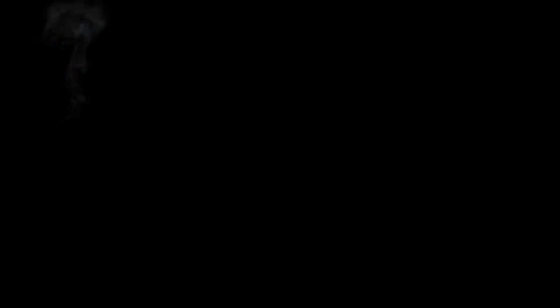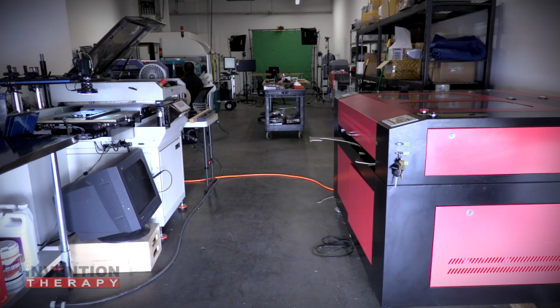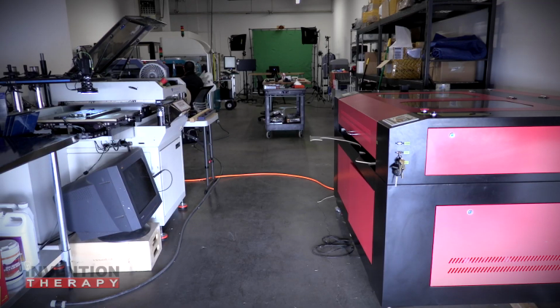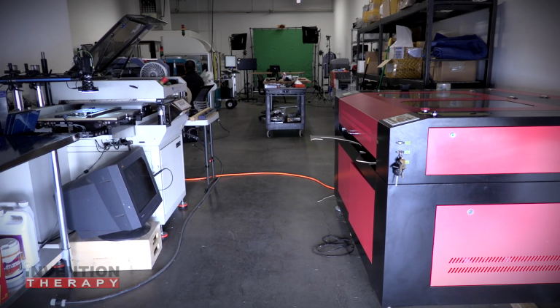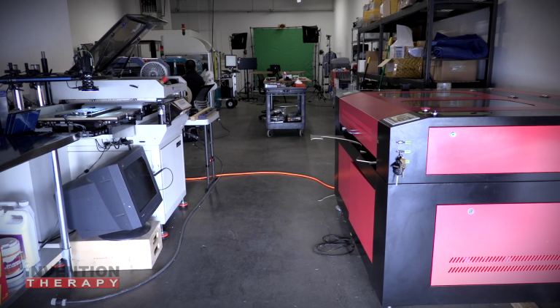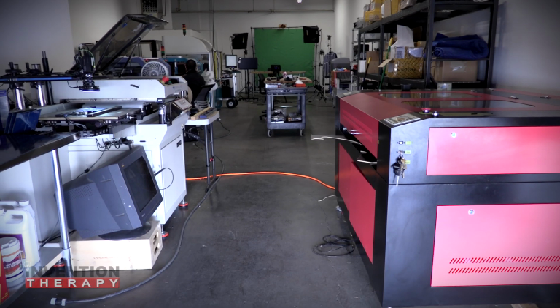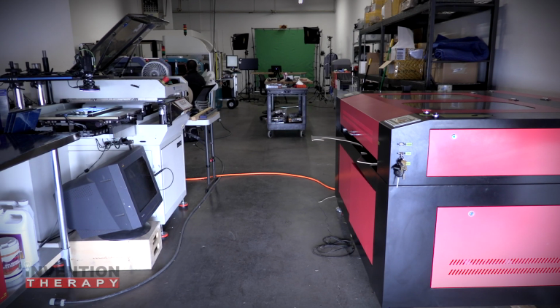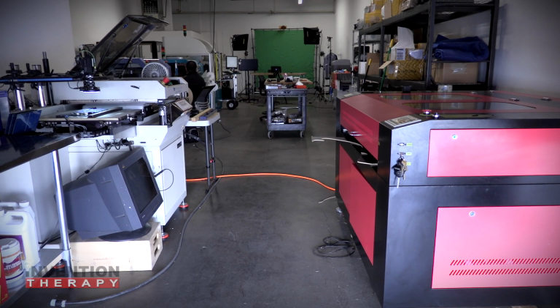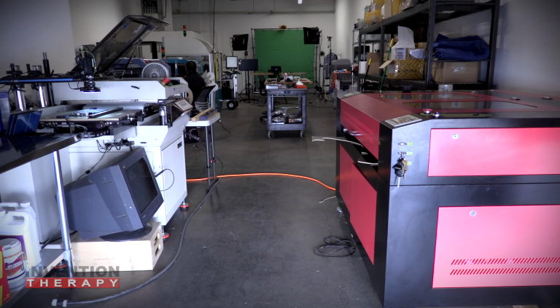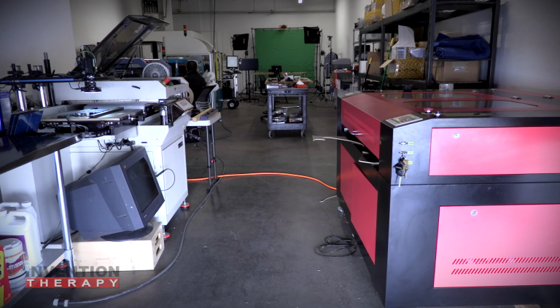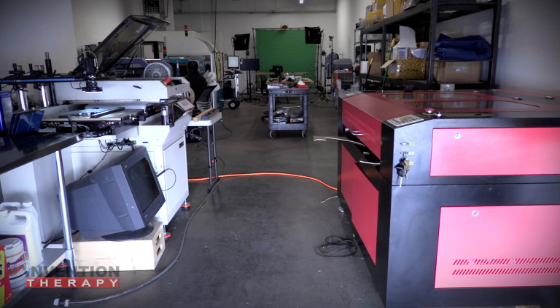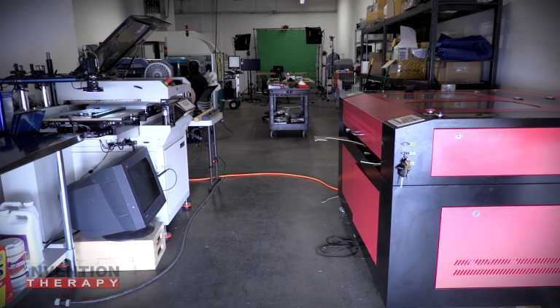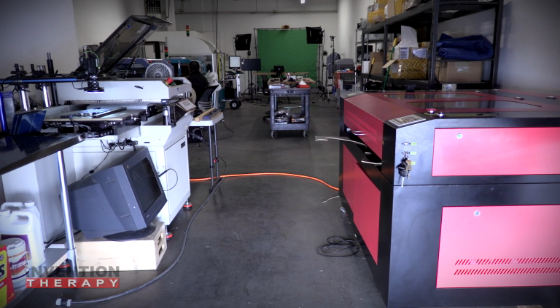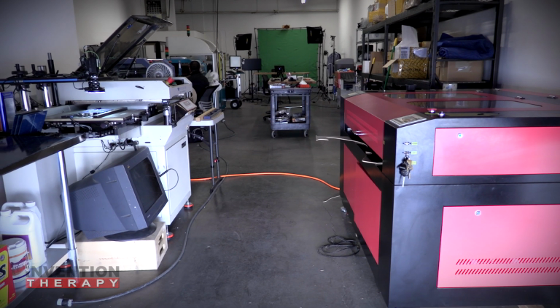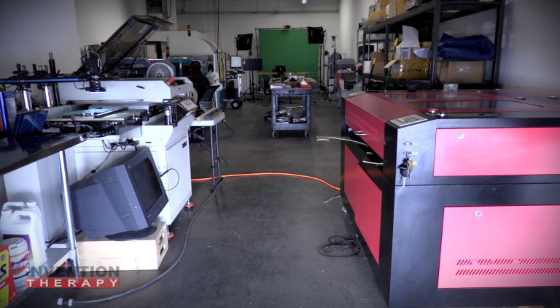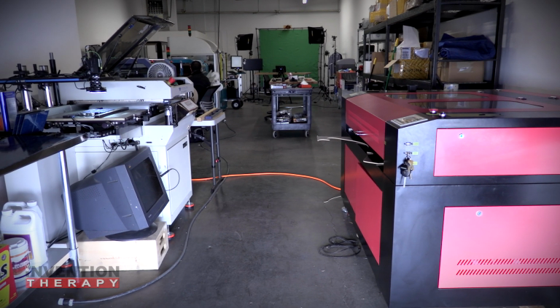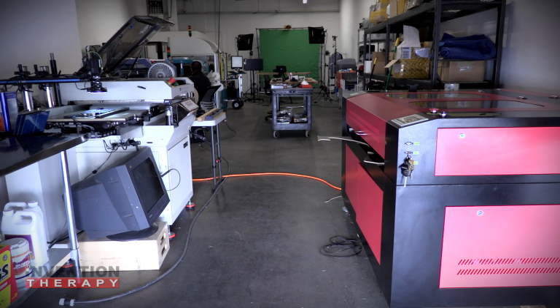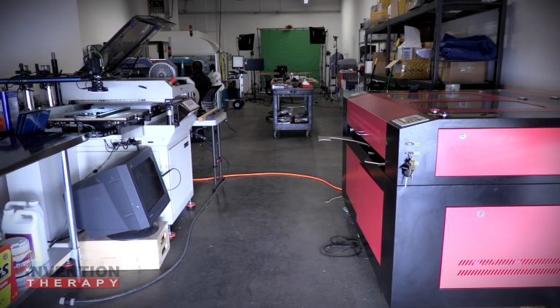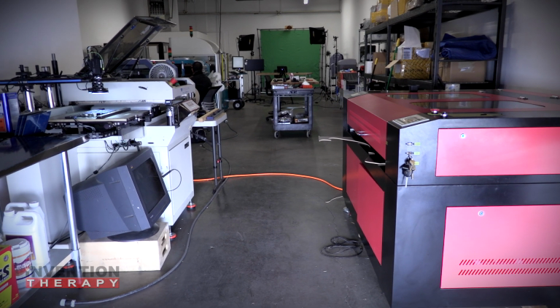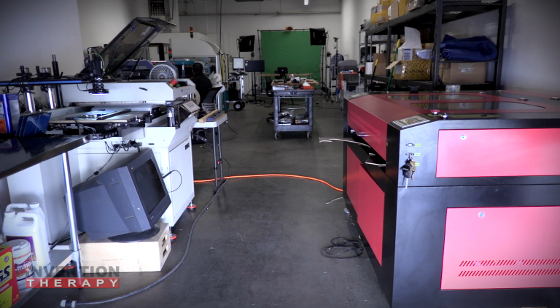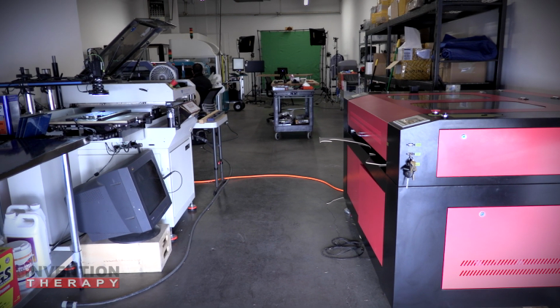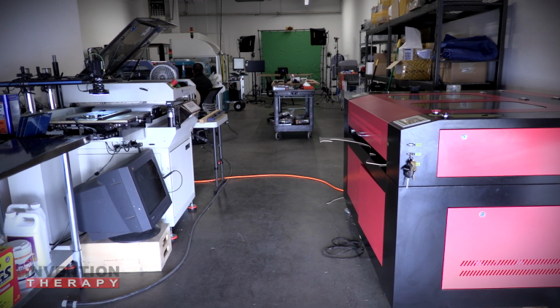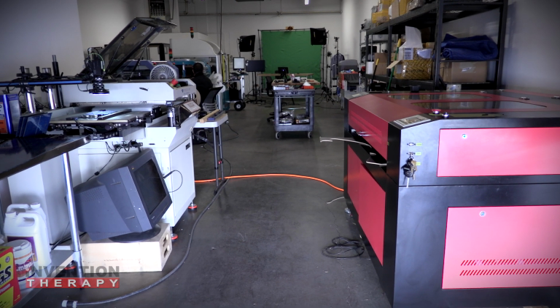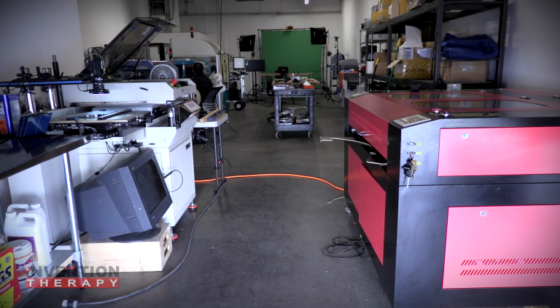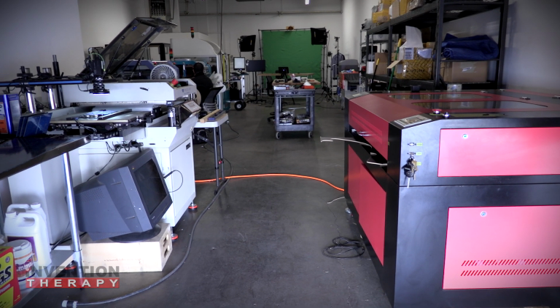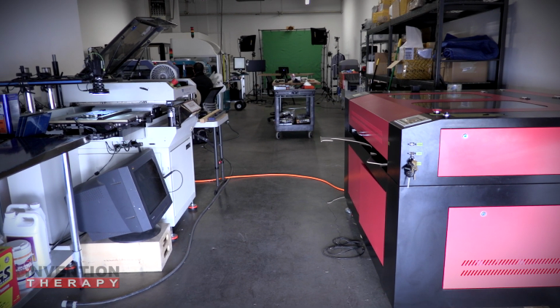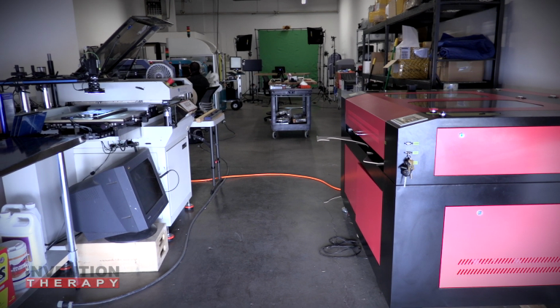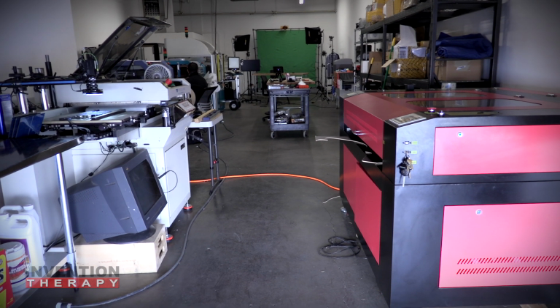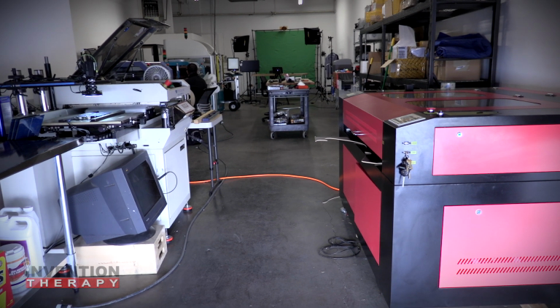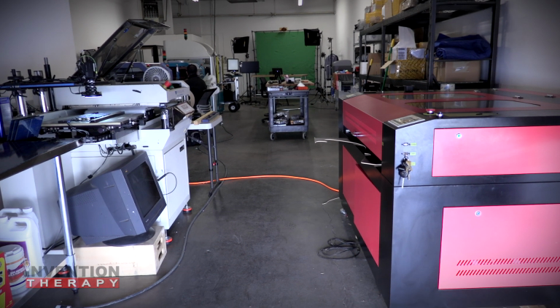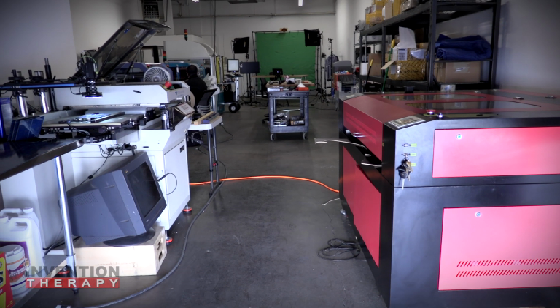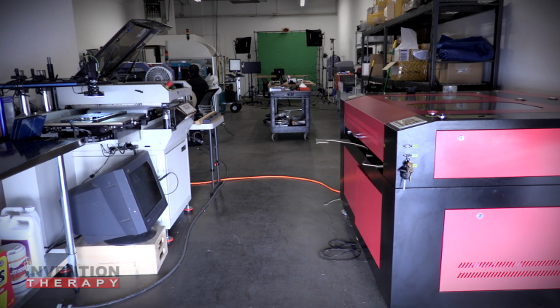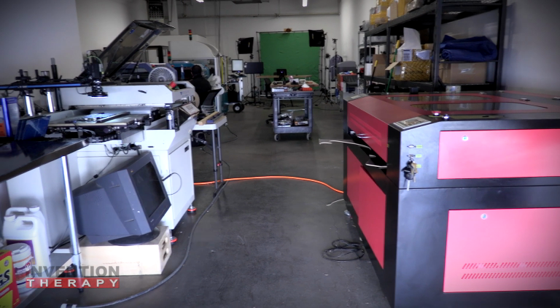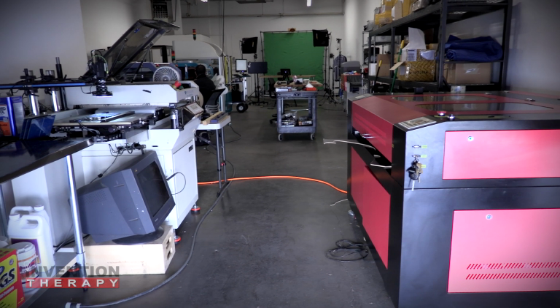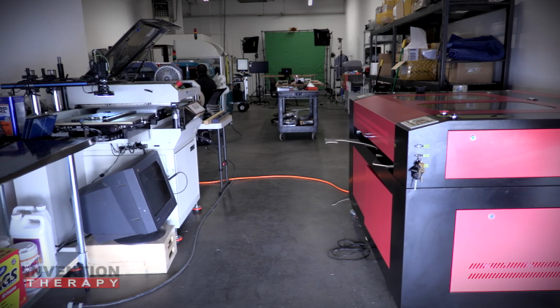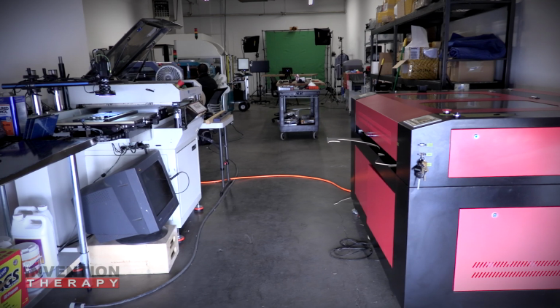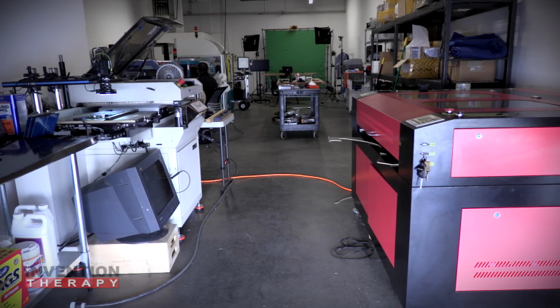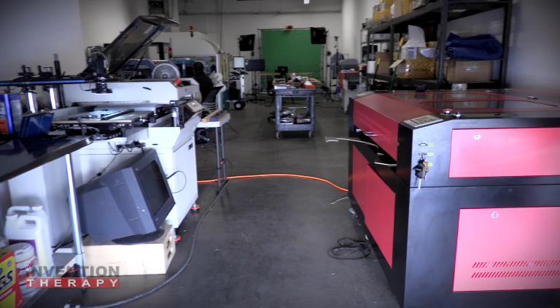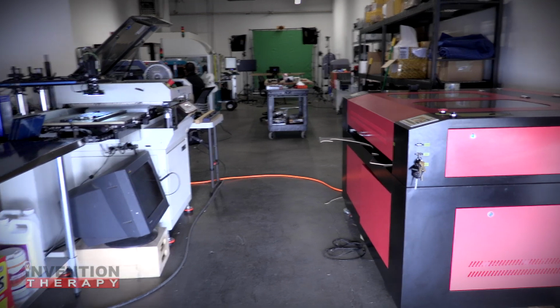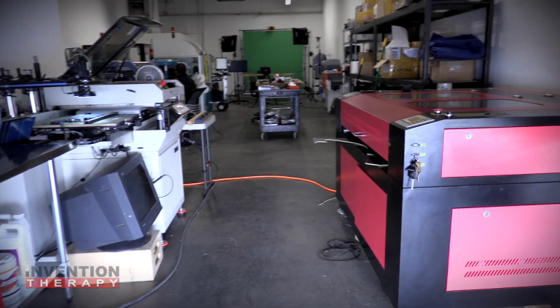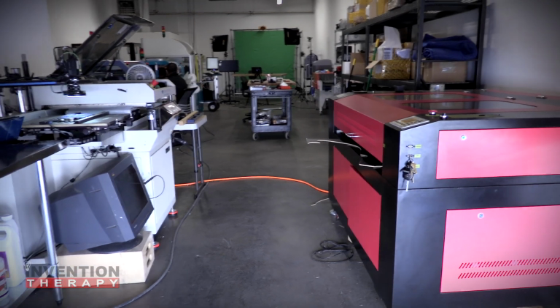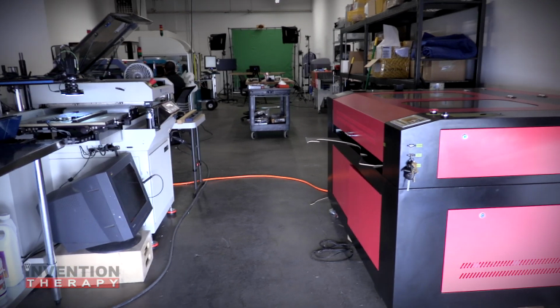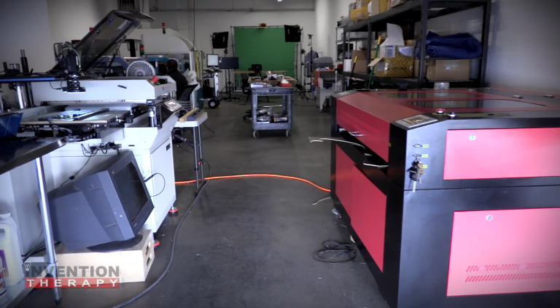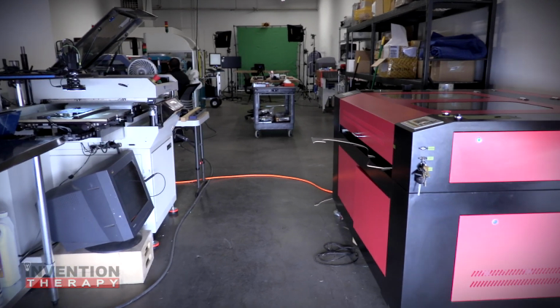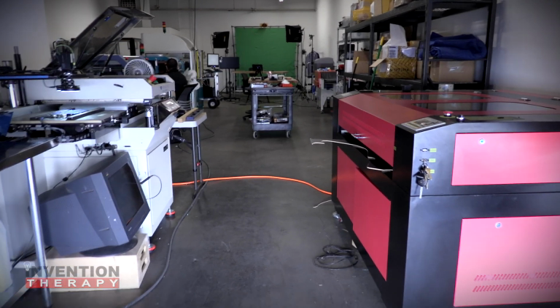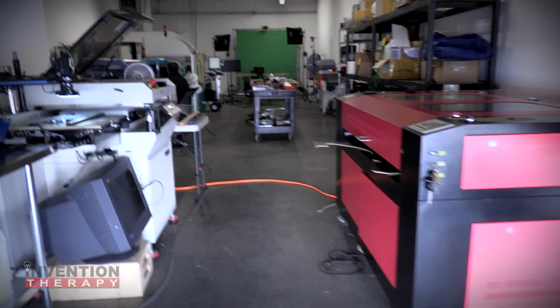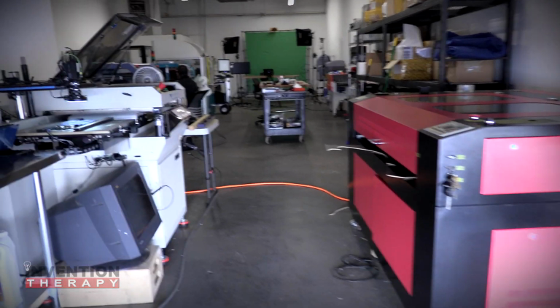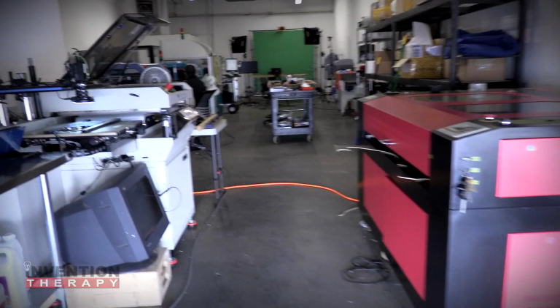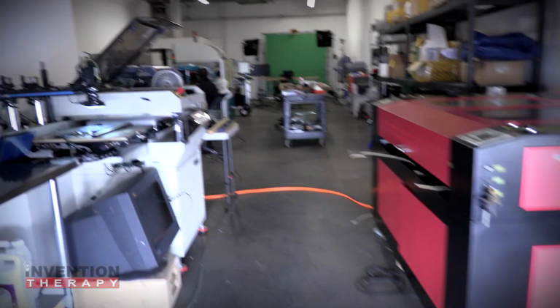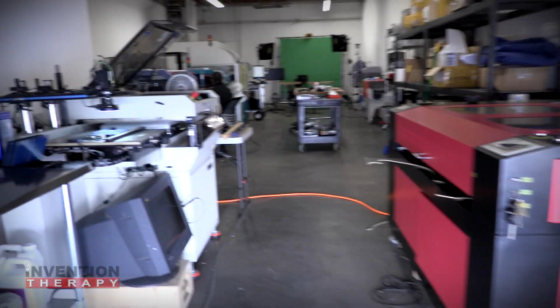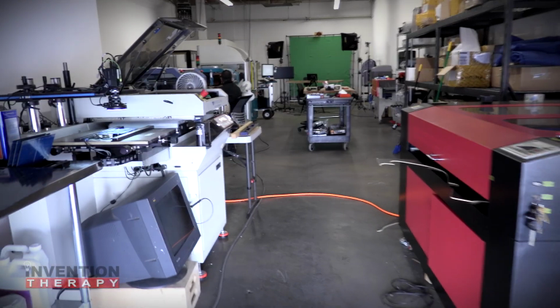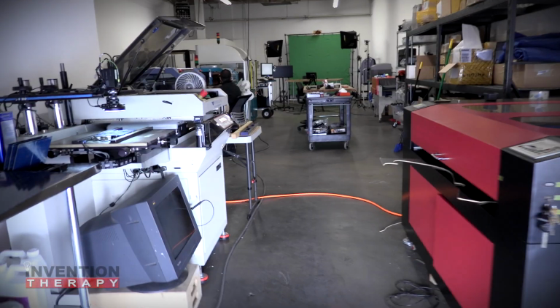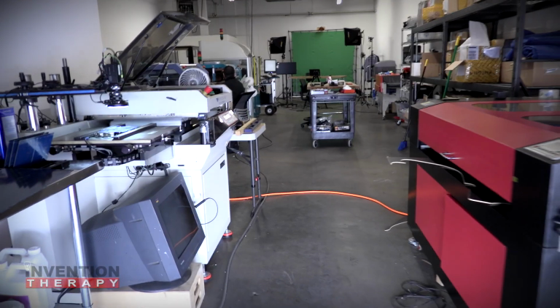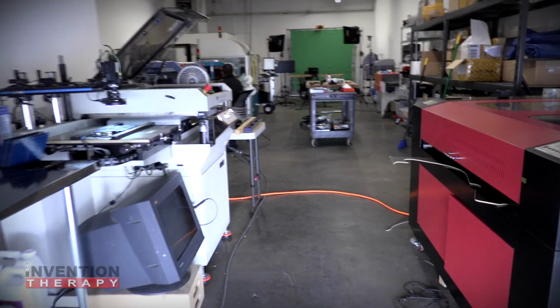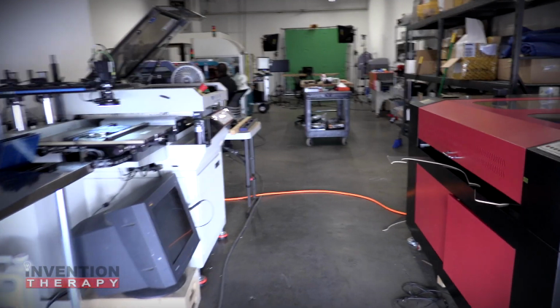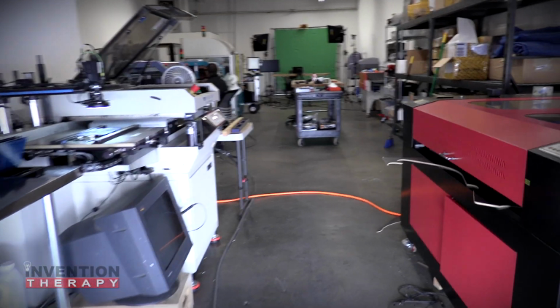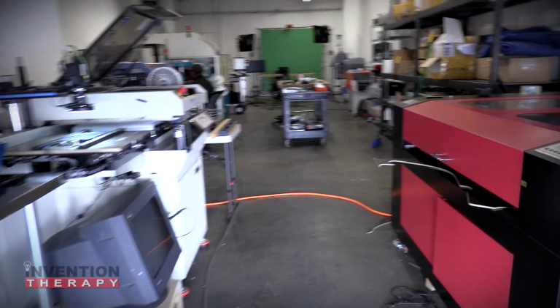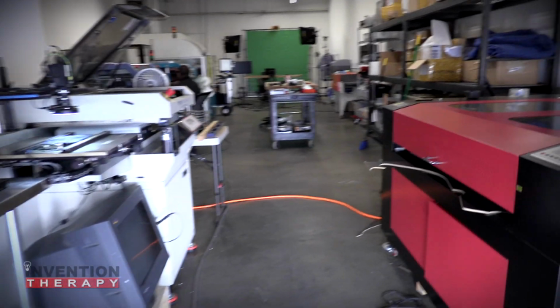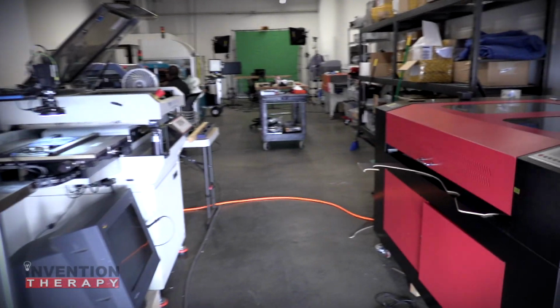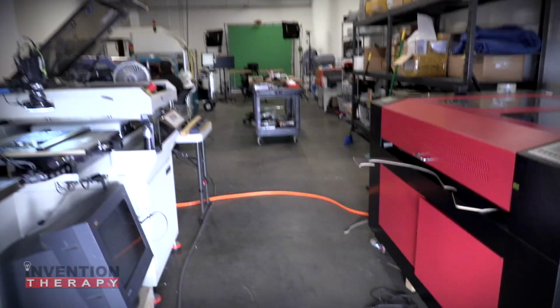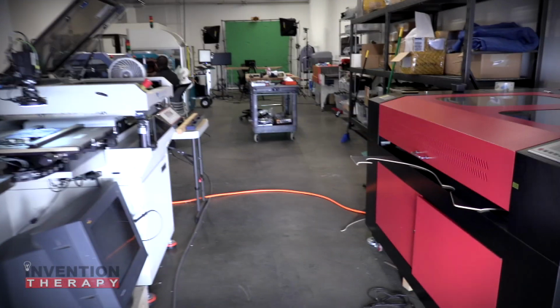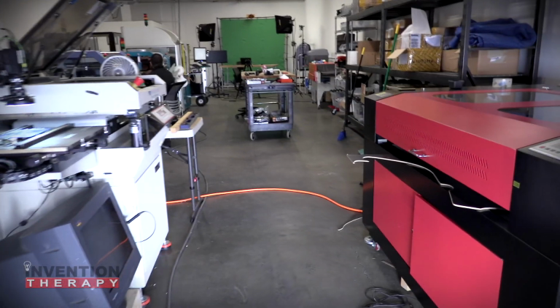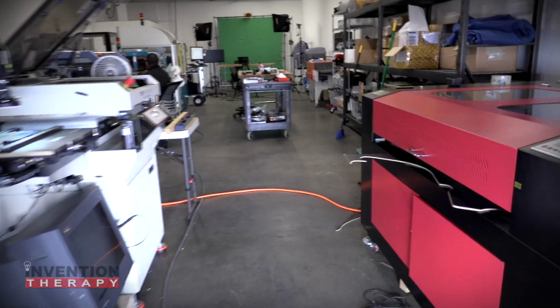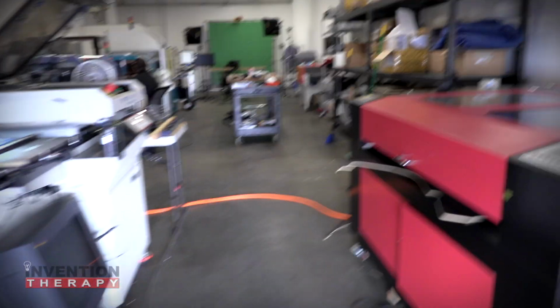I'm going to give you a quick walkthrough of the Invention Therapy Factory — here's where we invent all kinds of stuff.